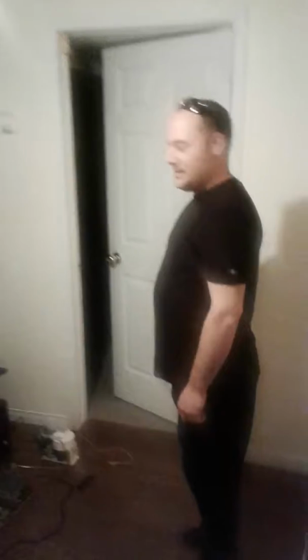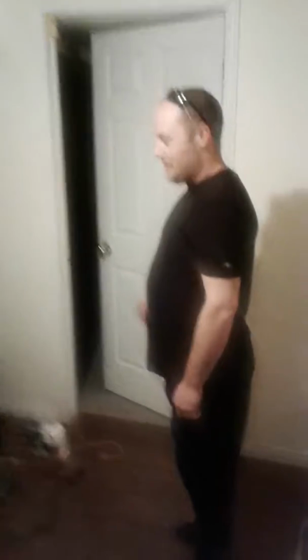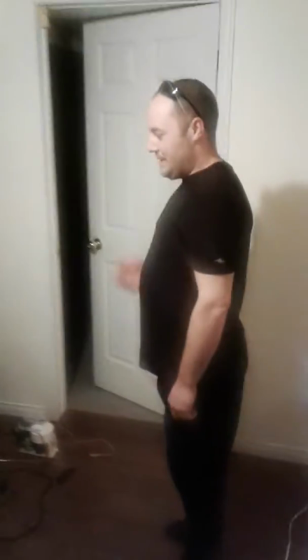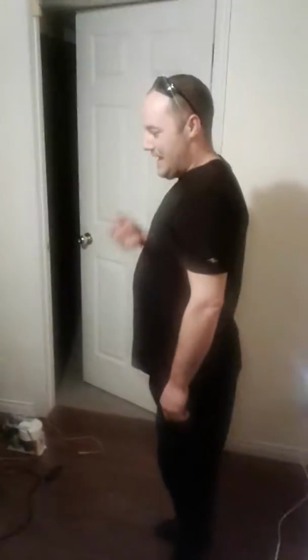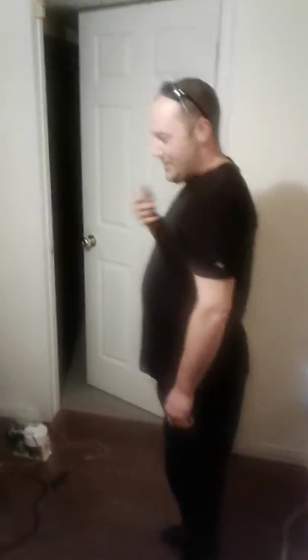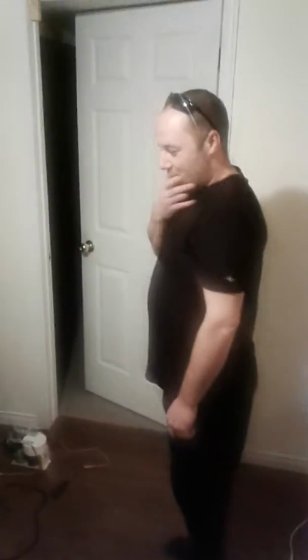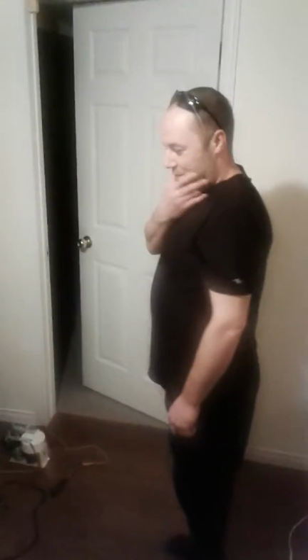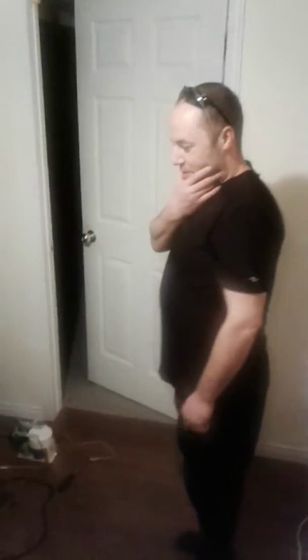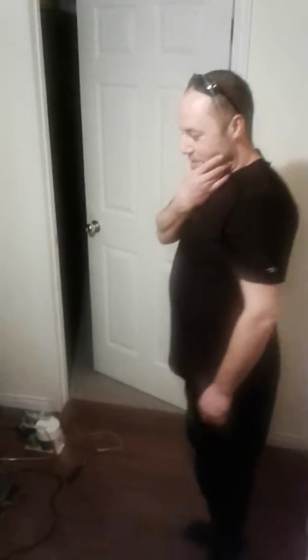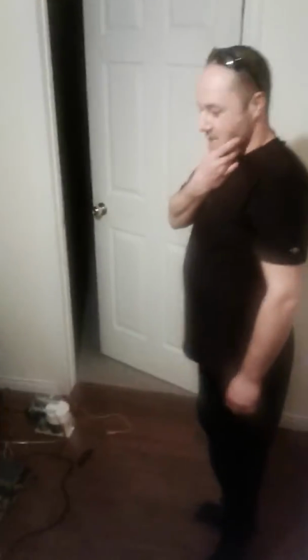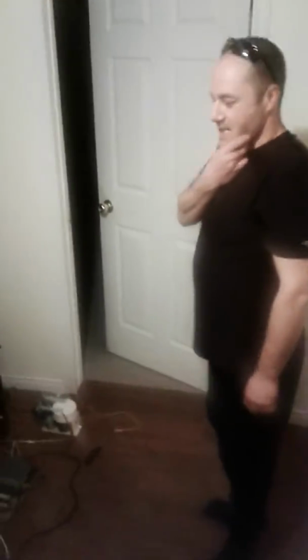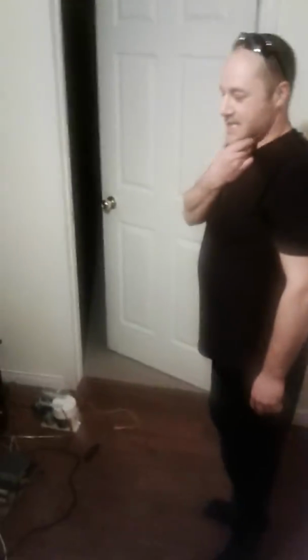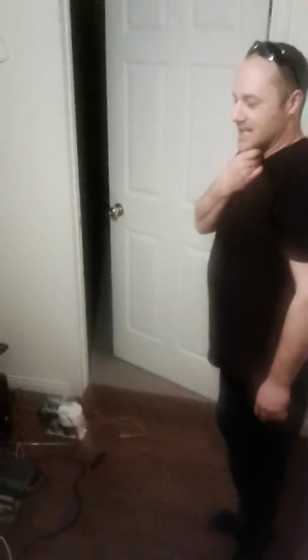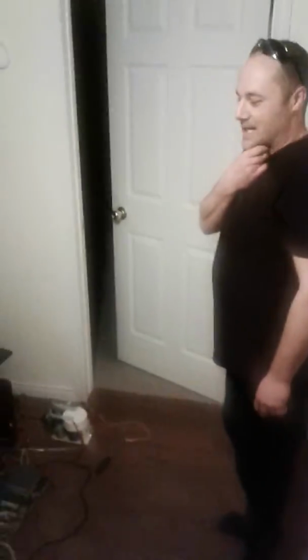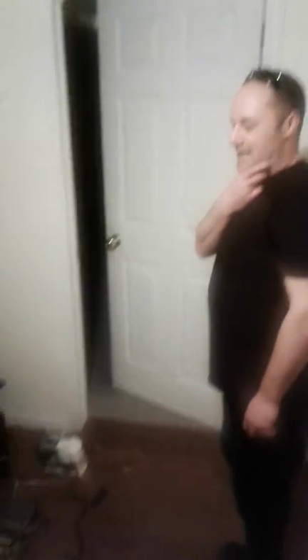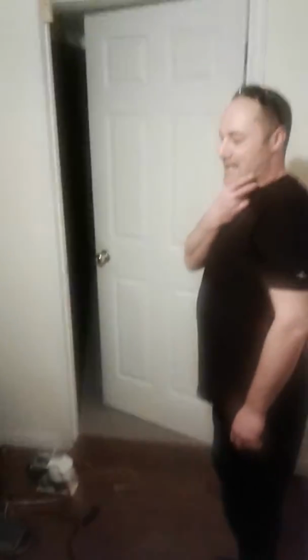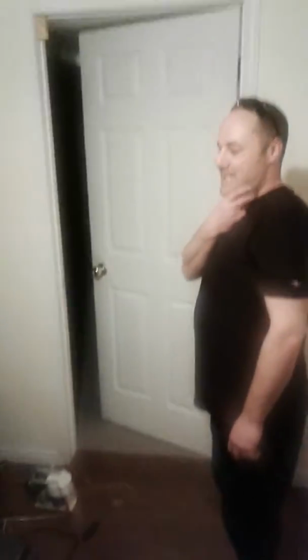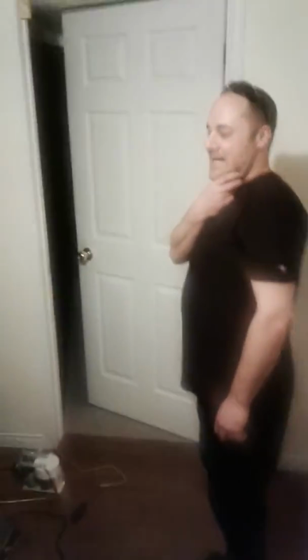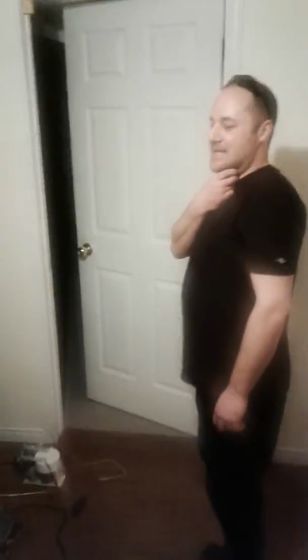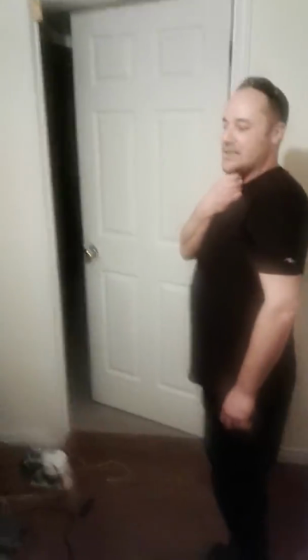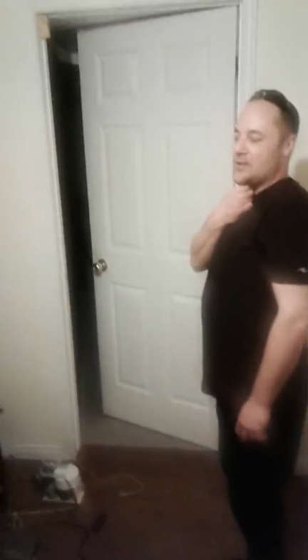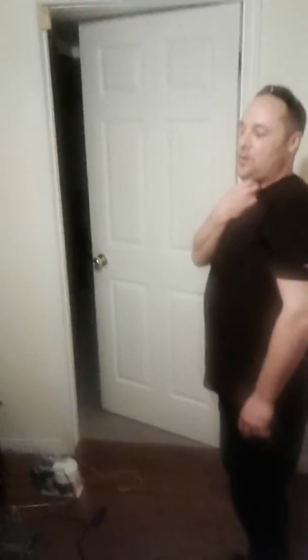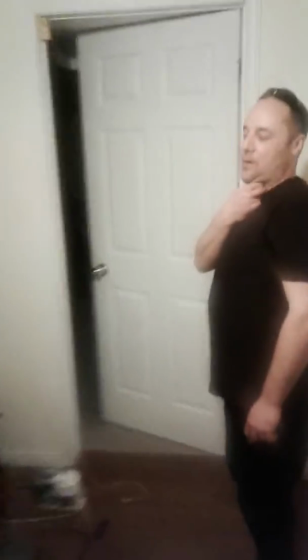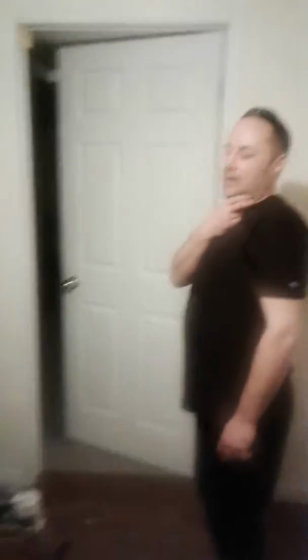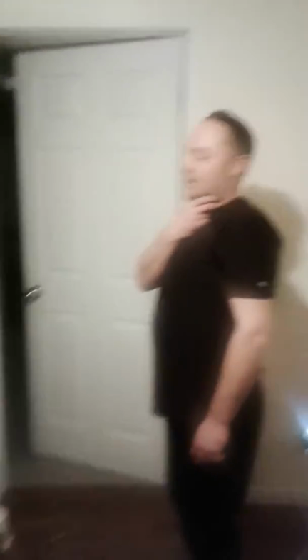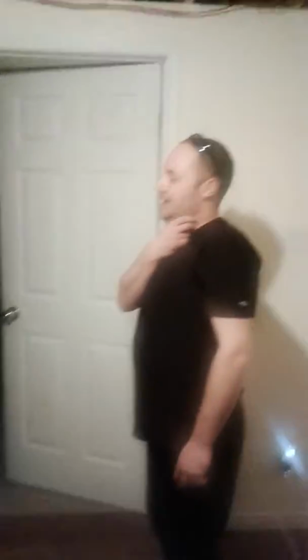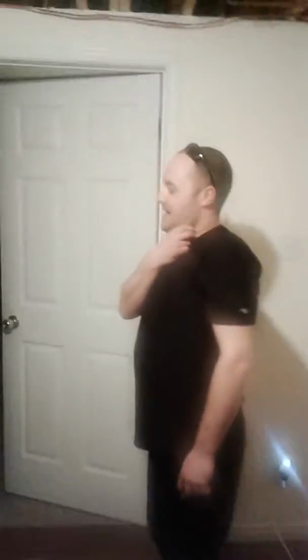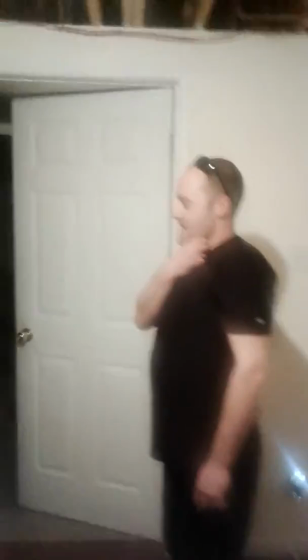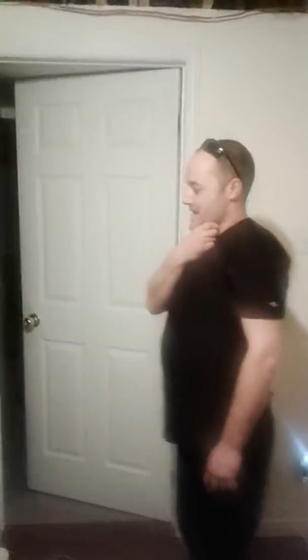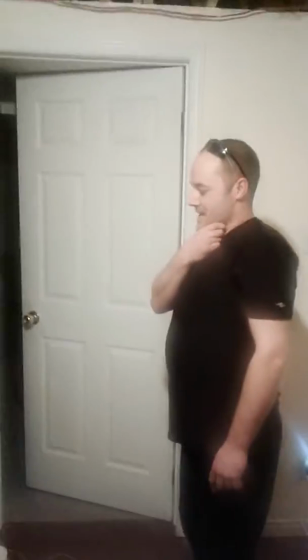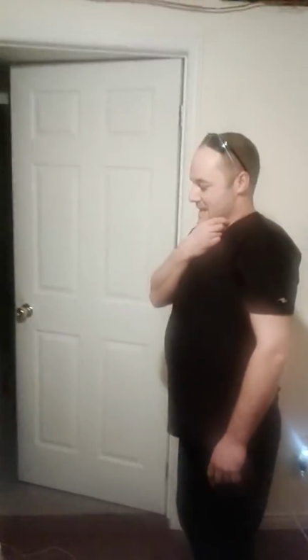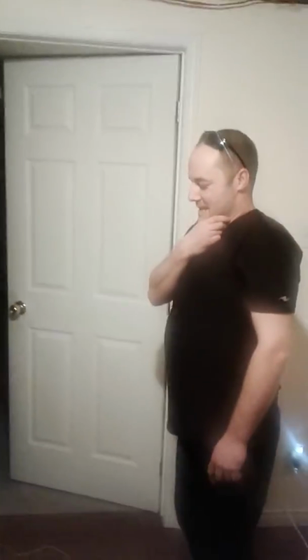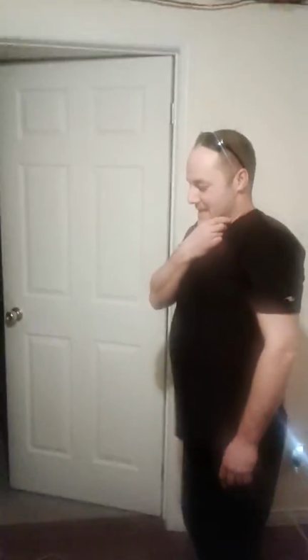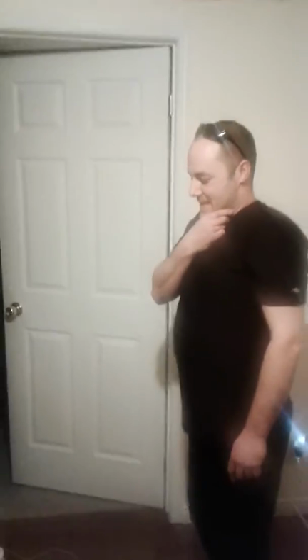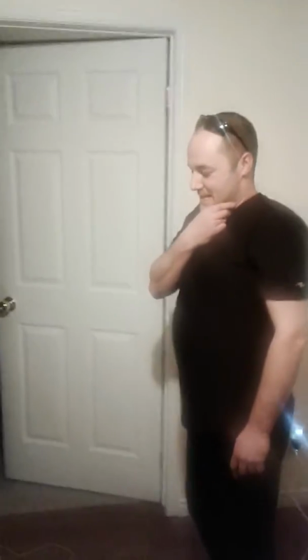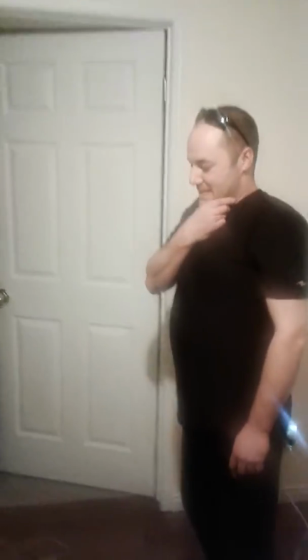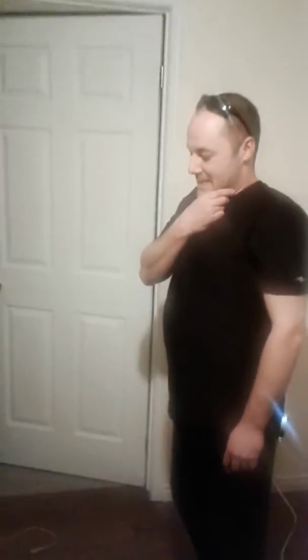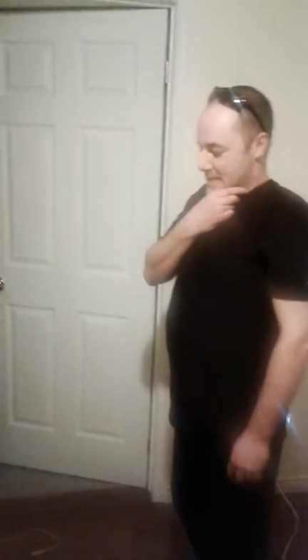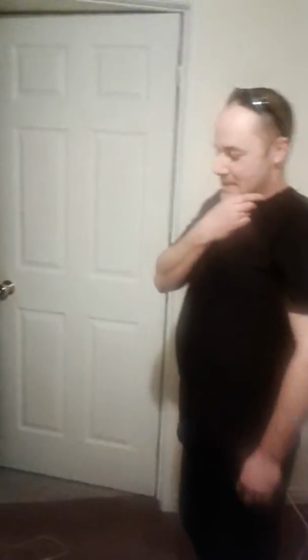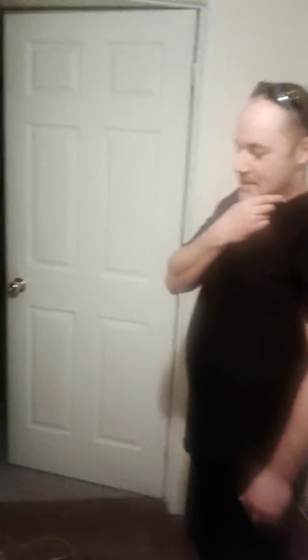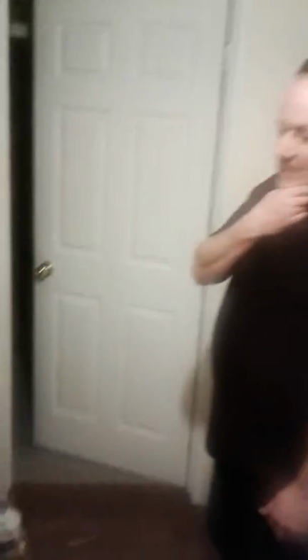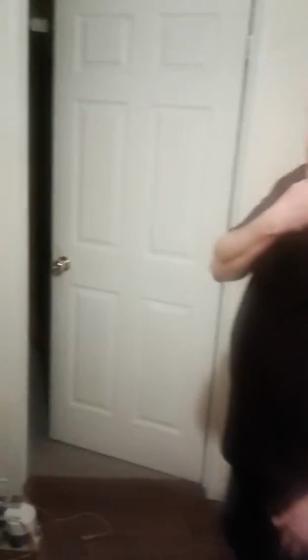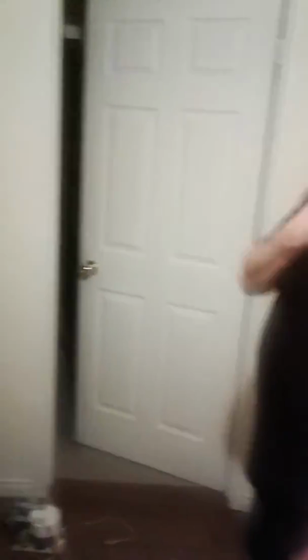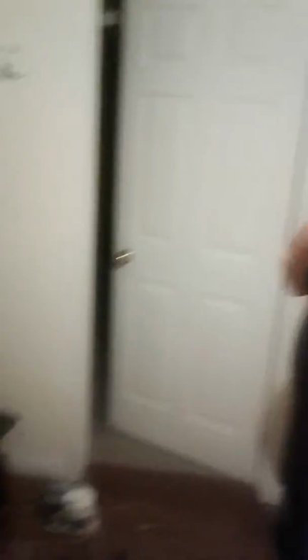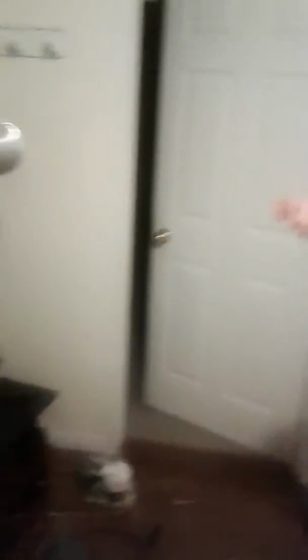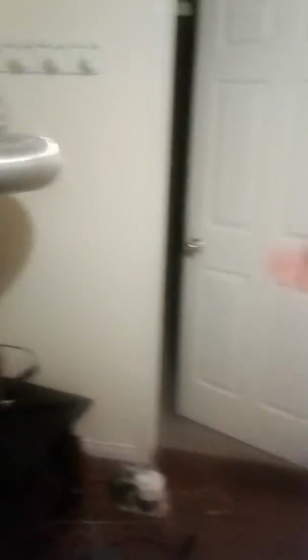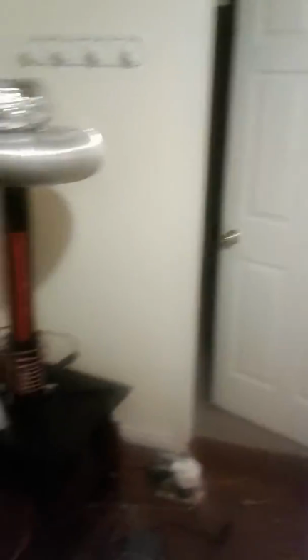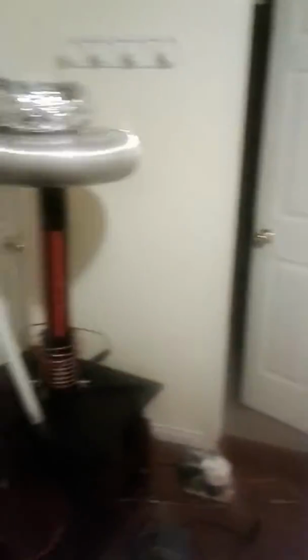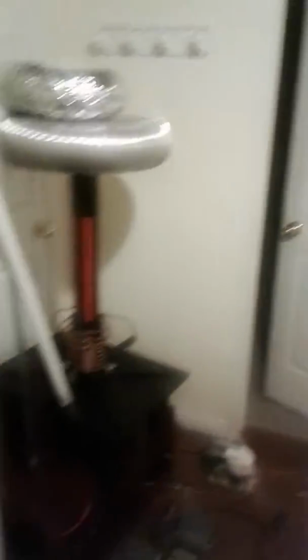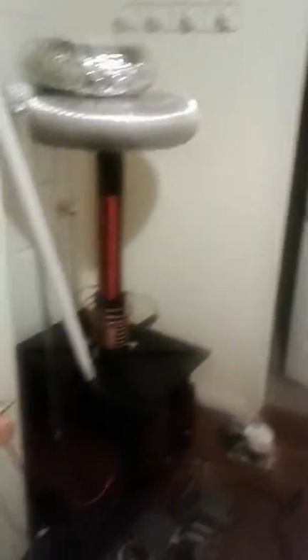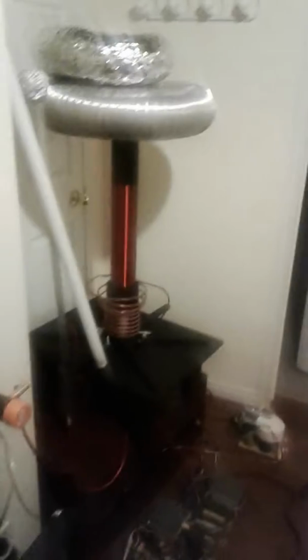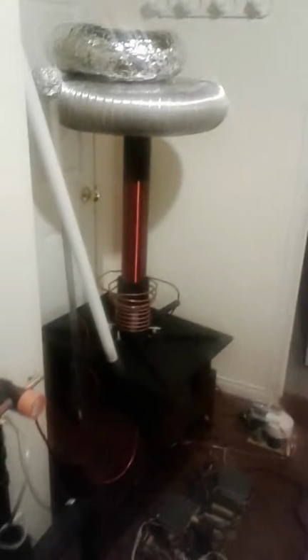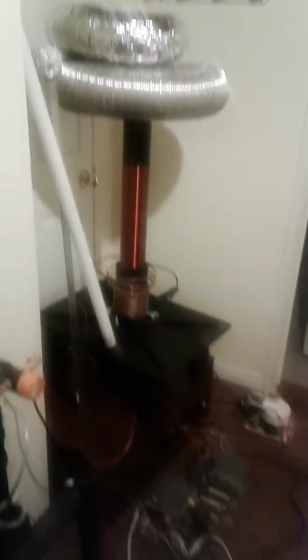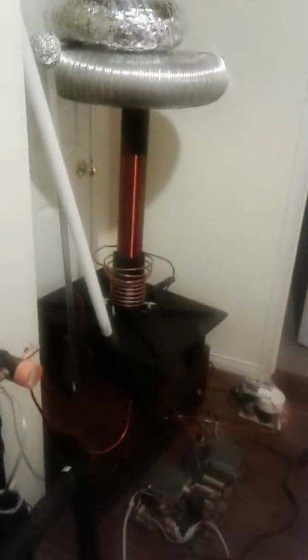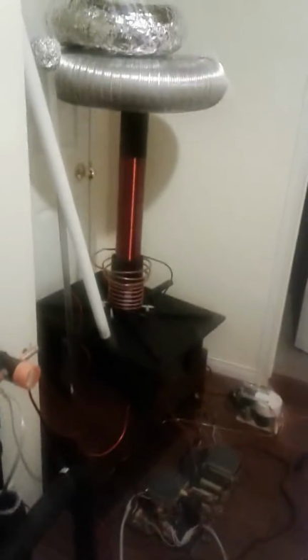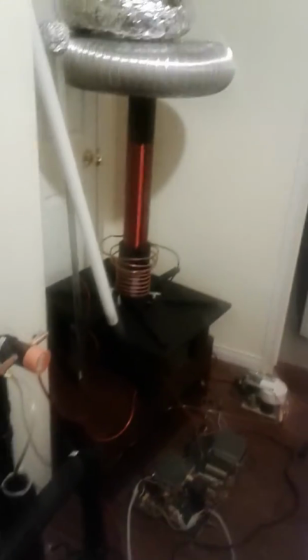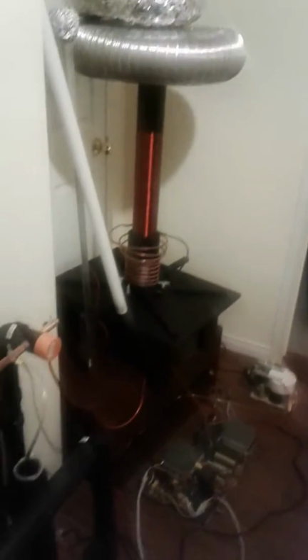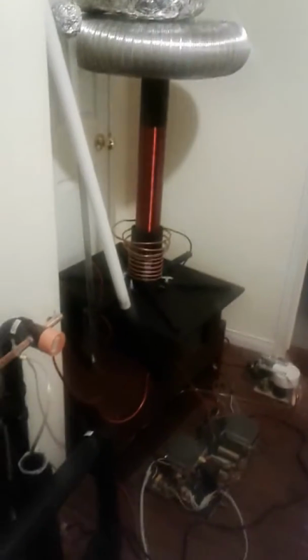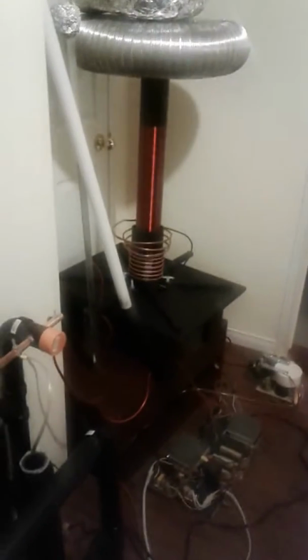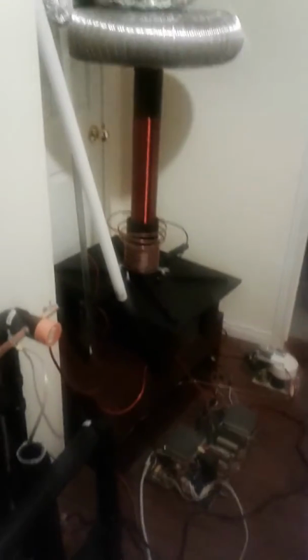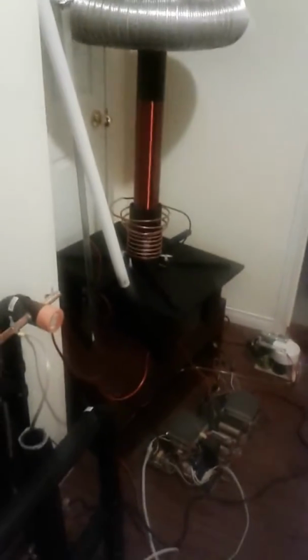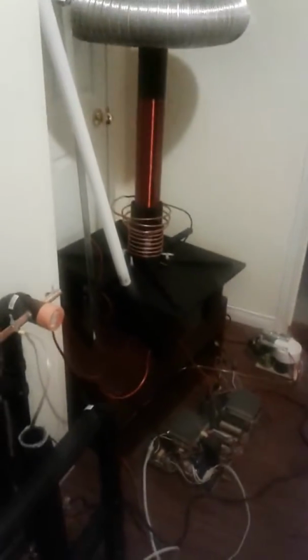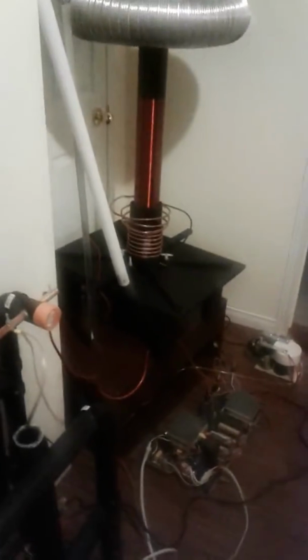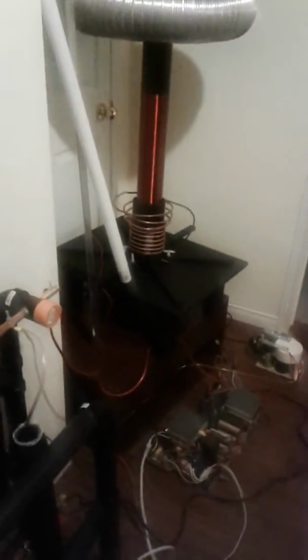Here we have it folks, it's a Tesla coil. It's slowly built all pretty much by scratch.